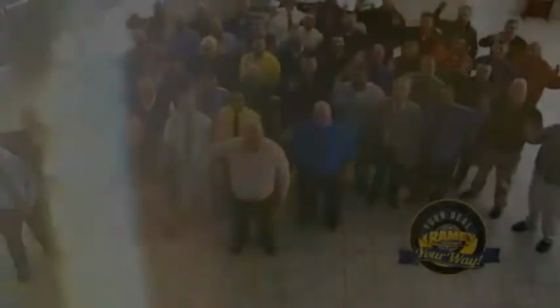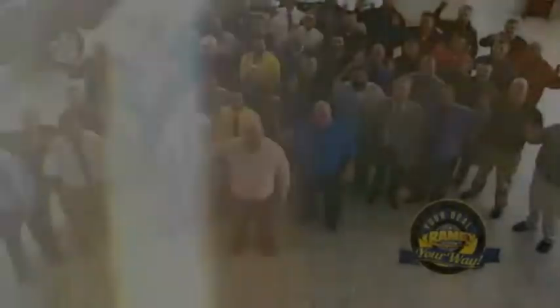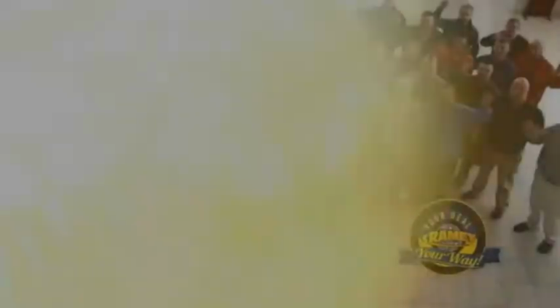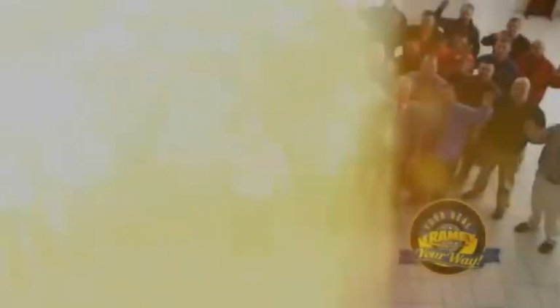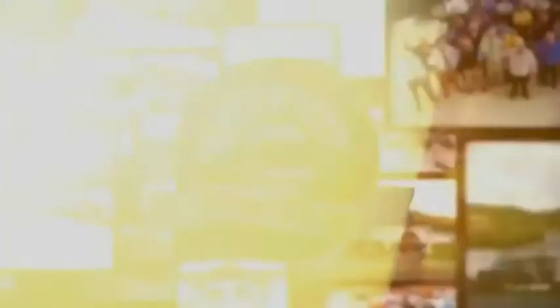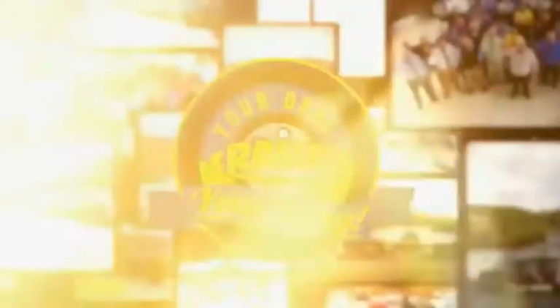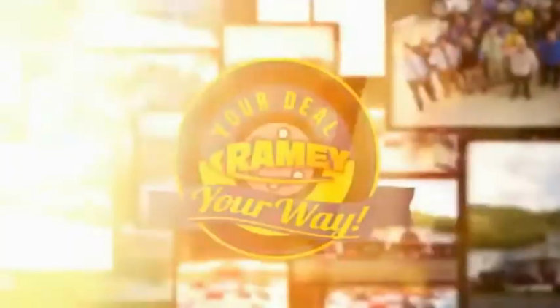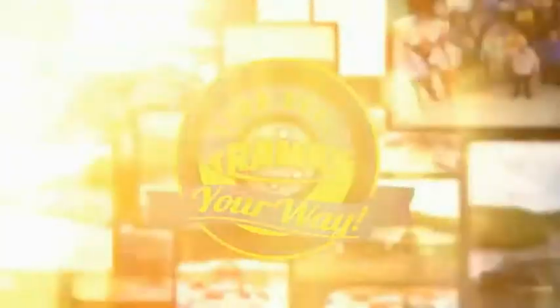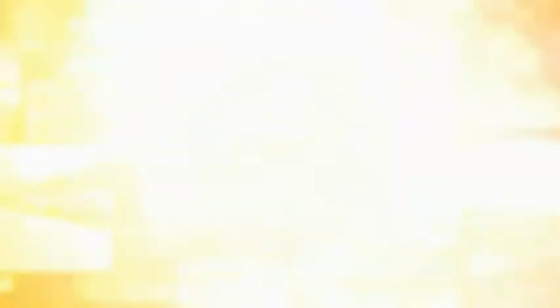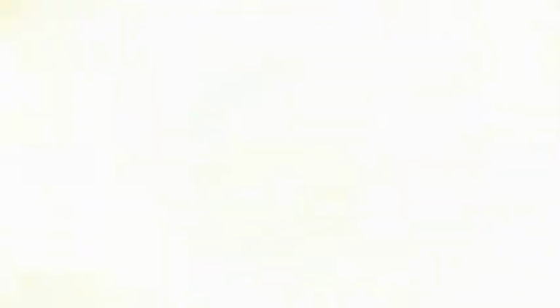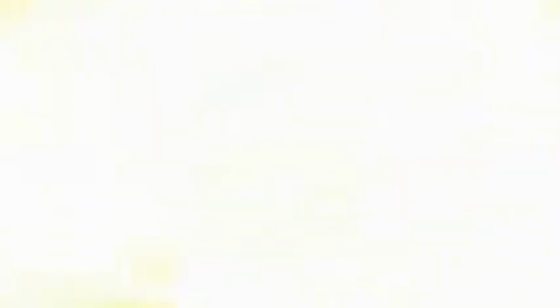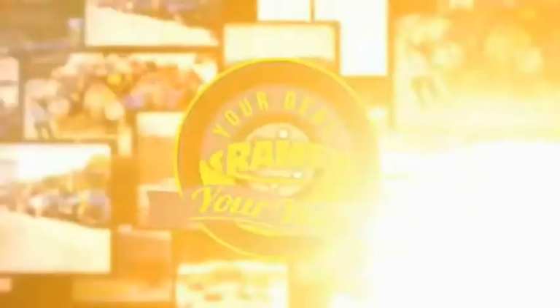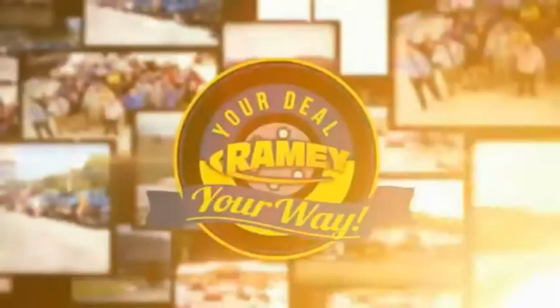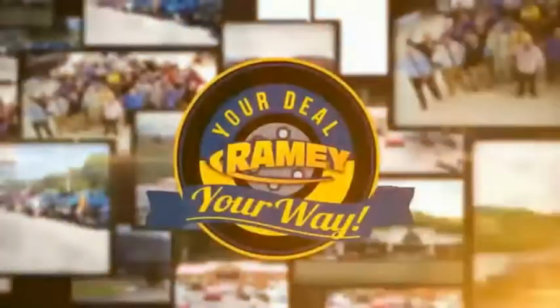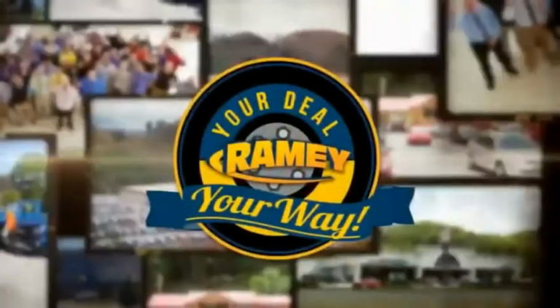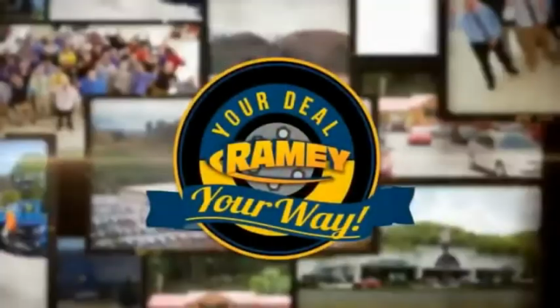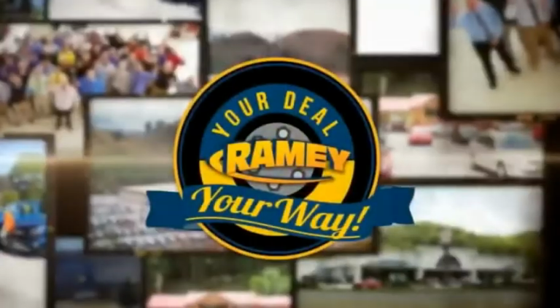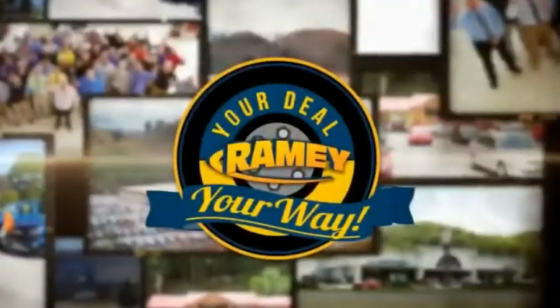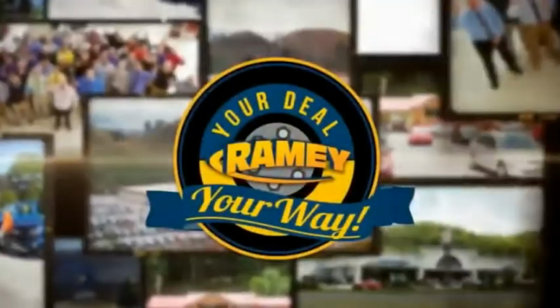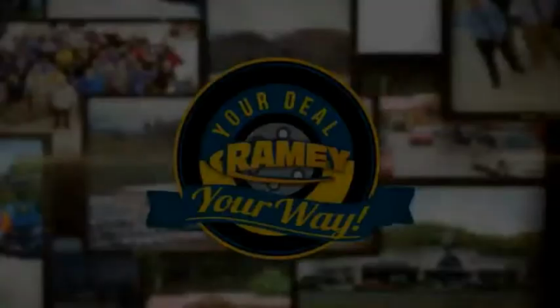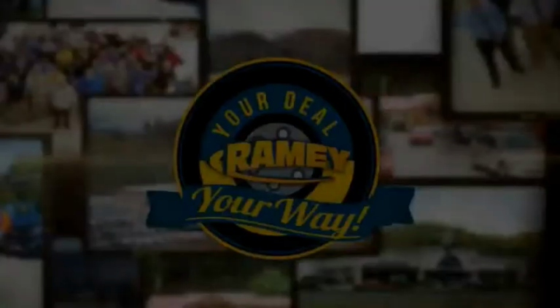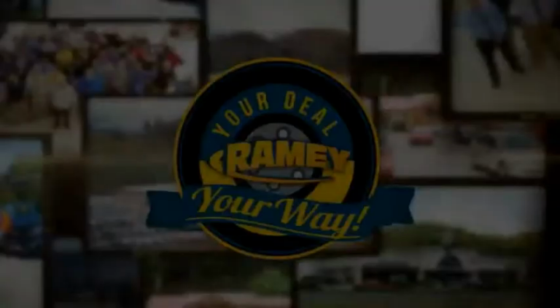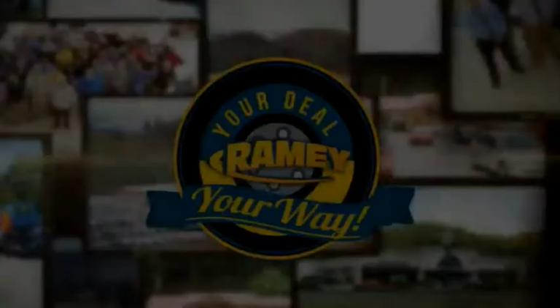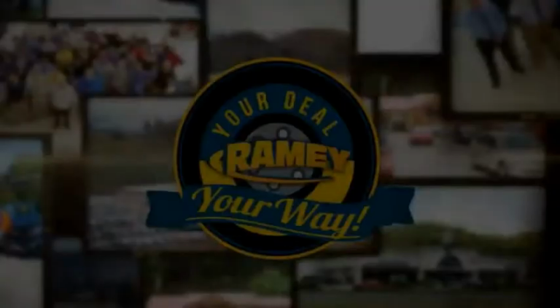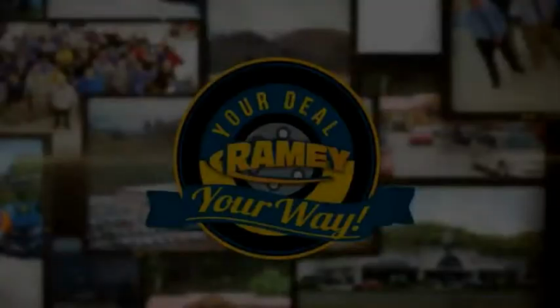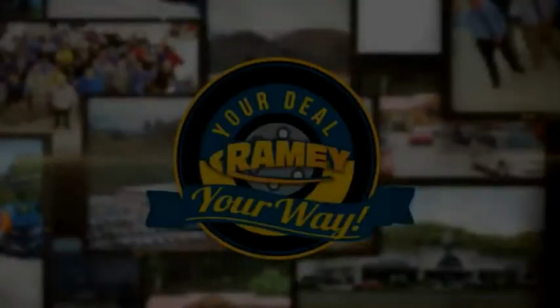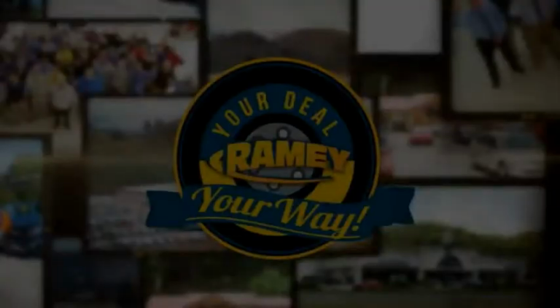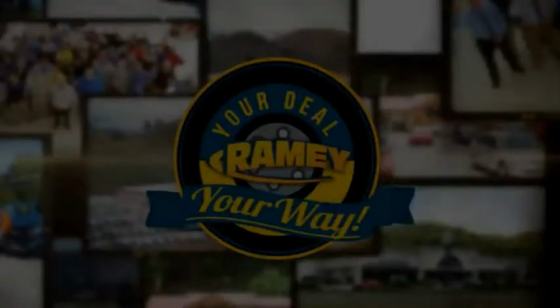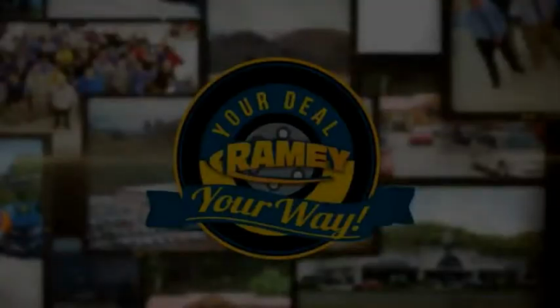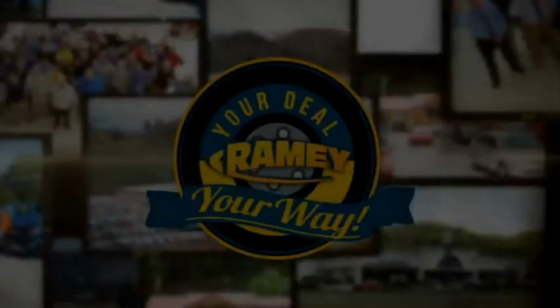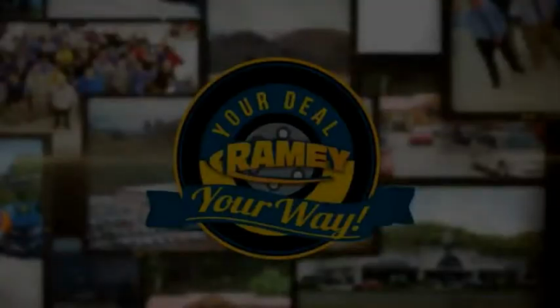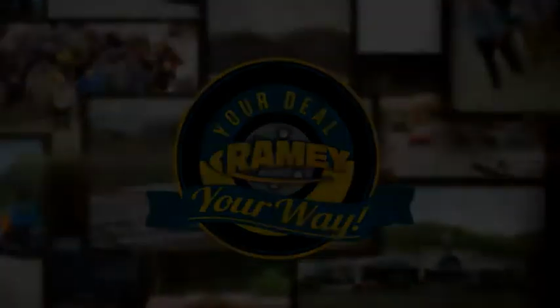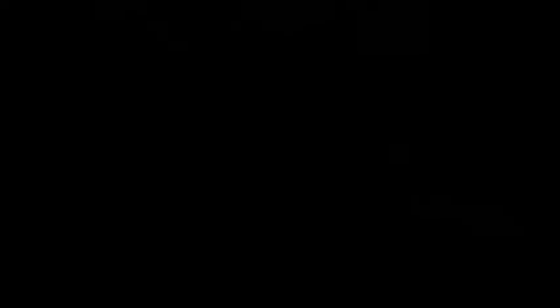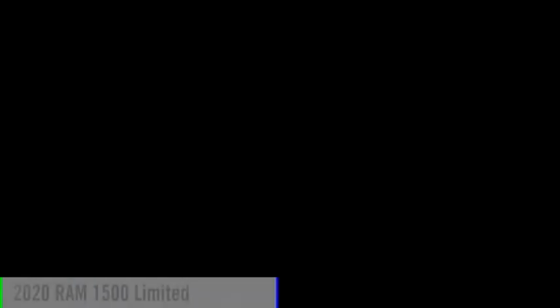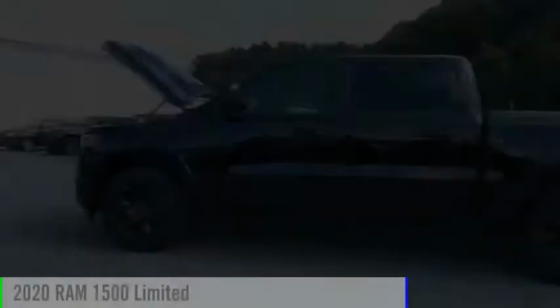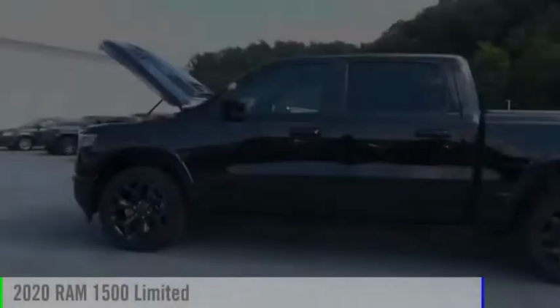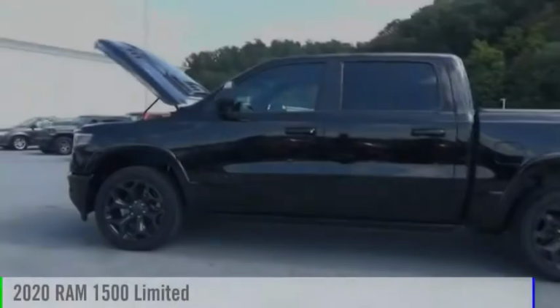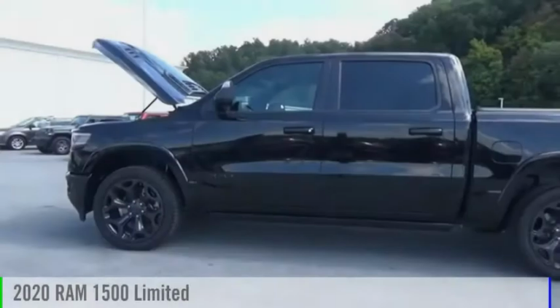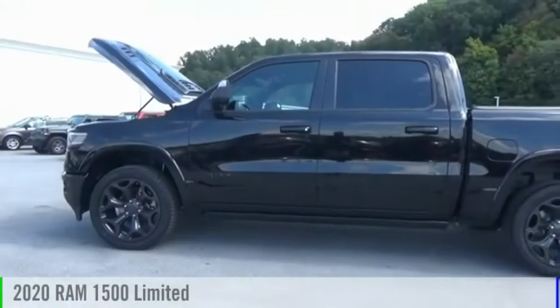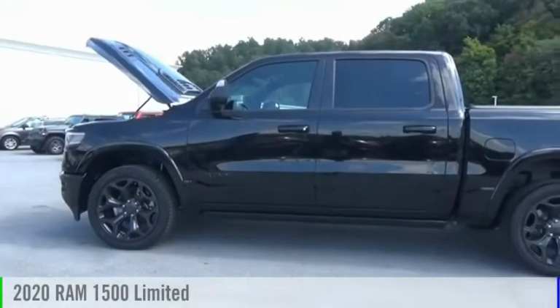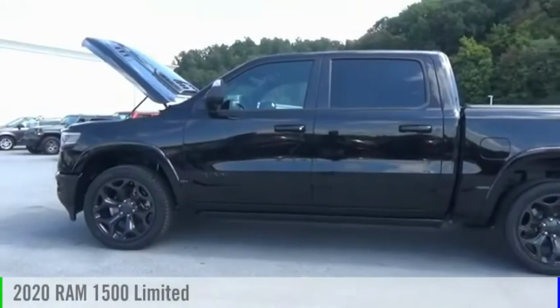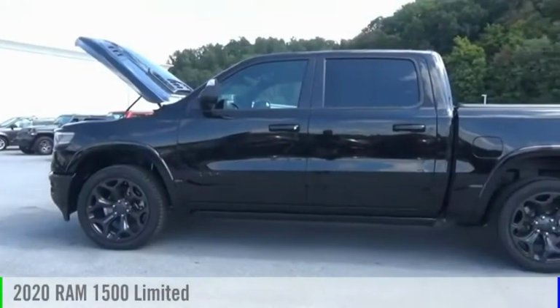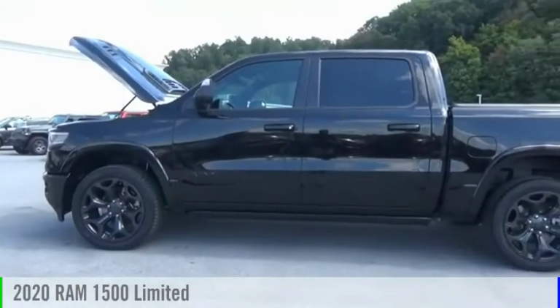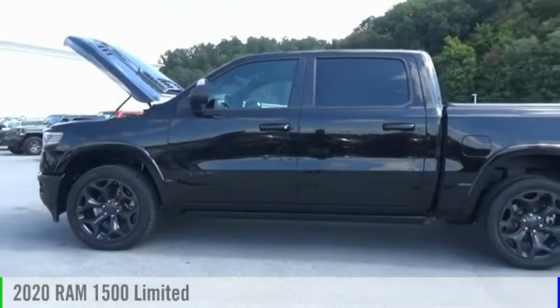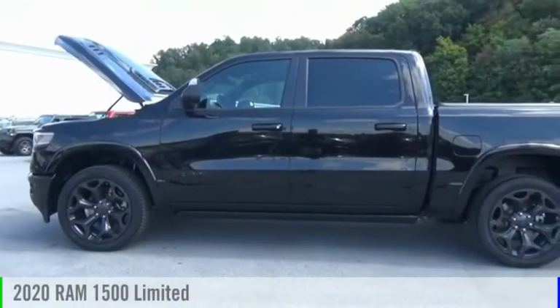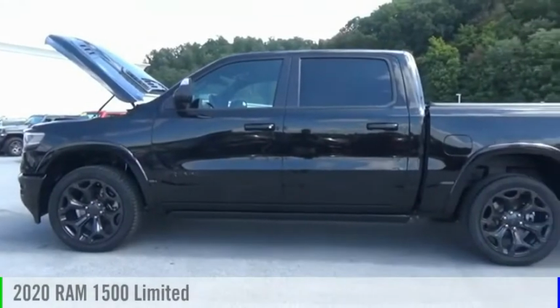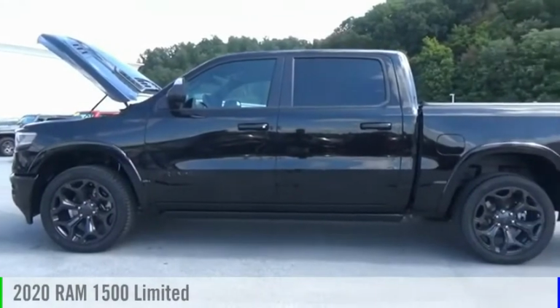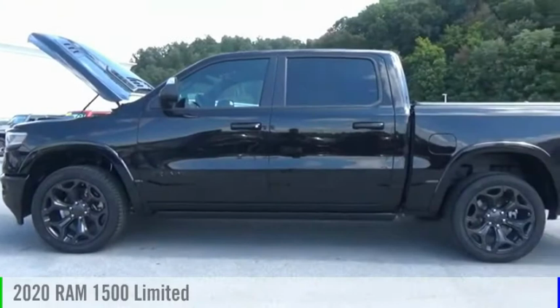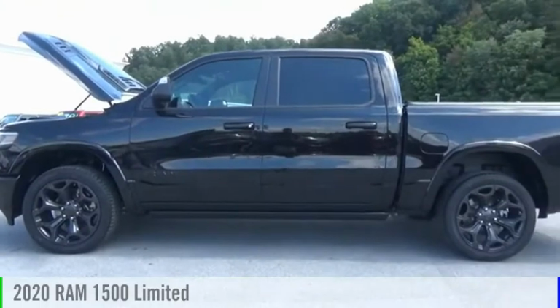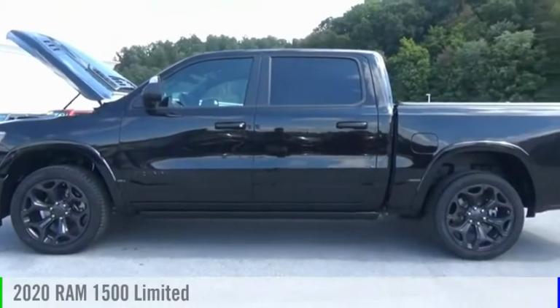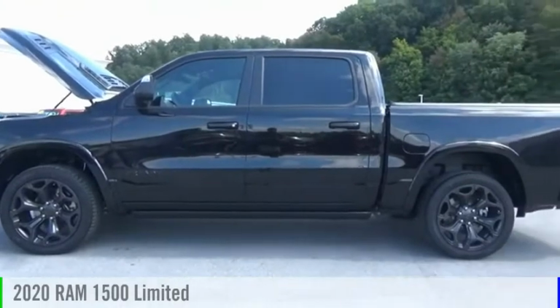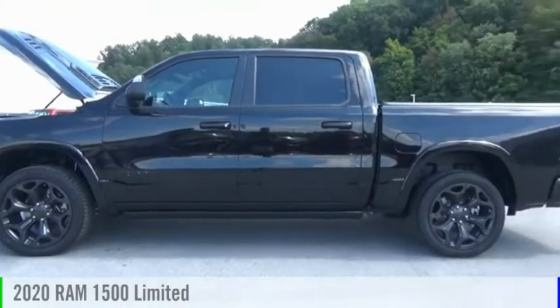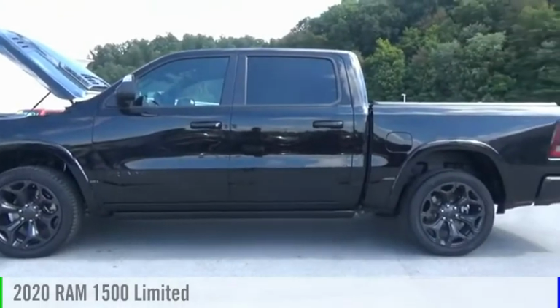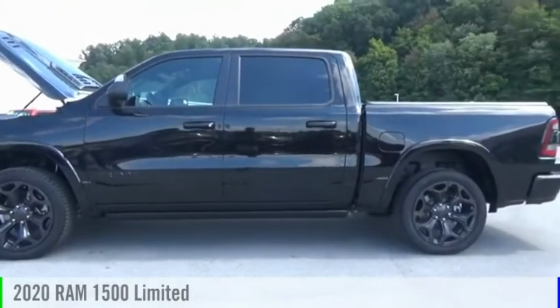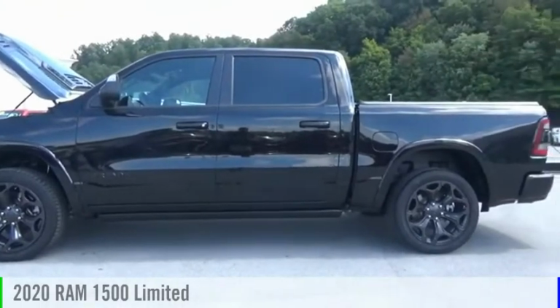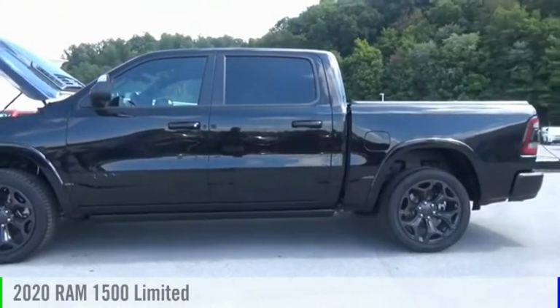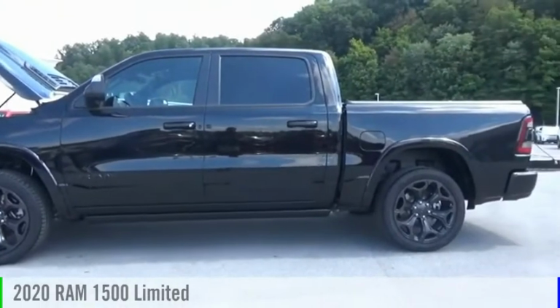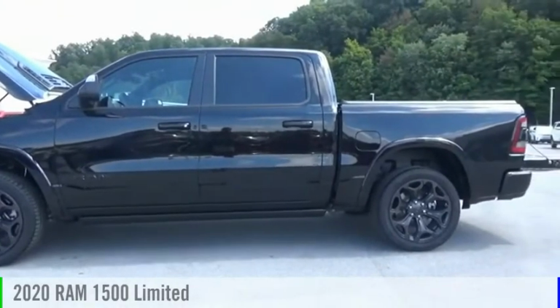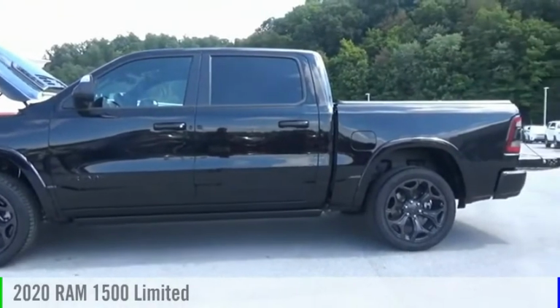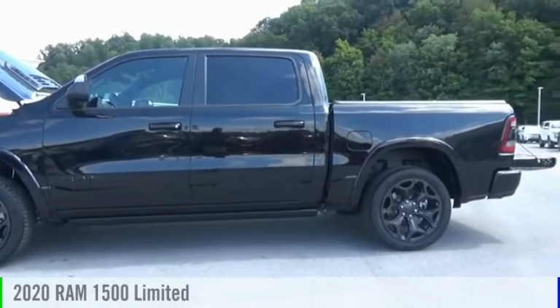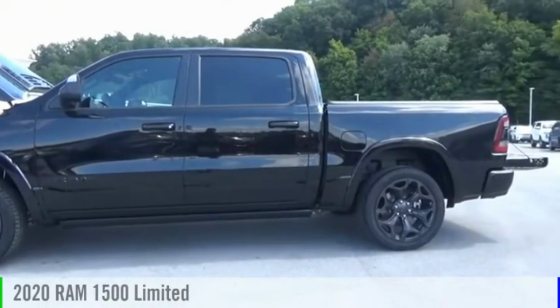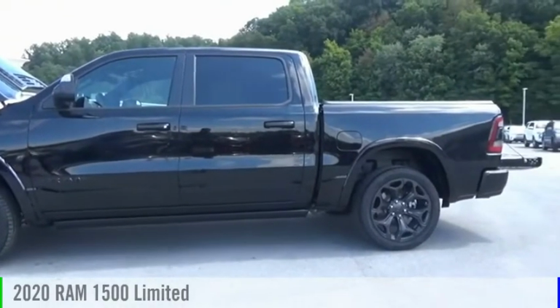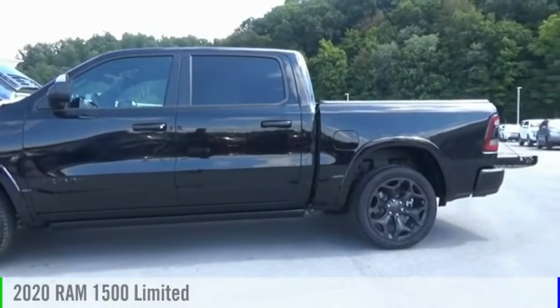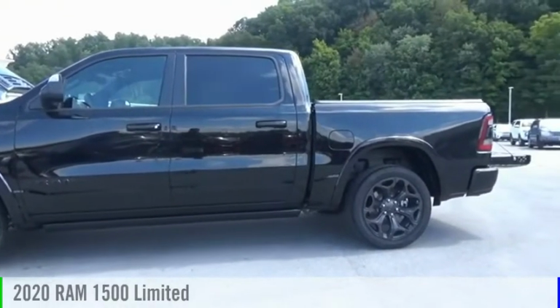Rainy, it's your deal, your way. Come test drive the 2020 1500.